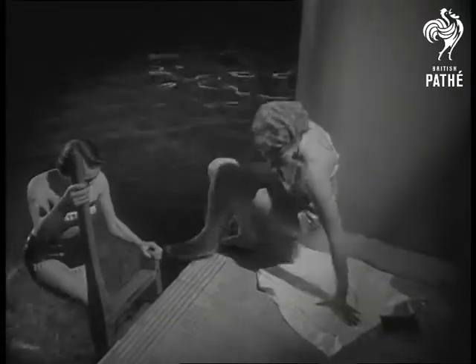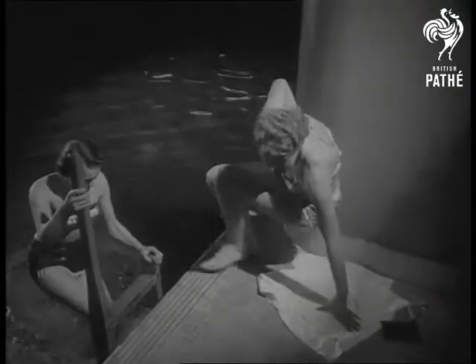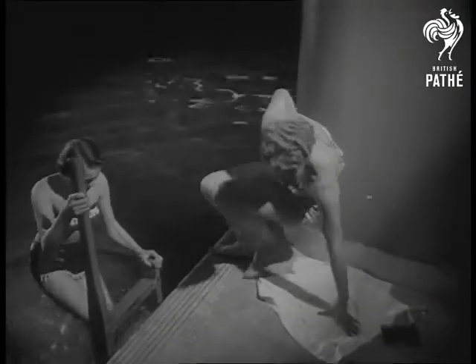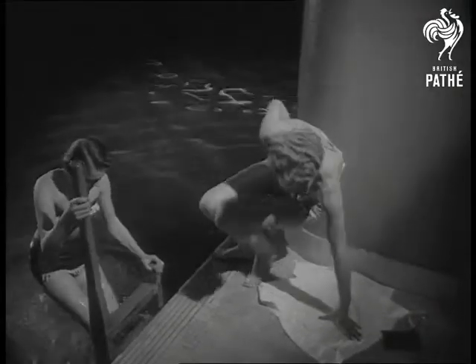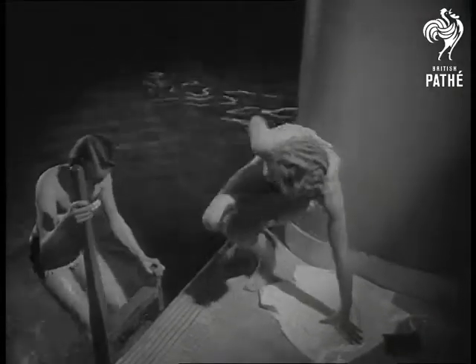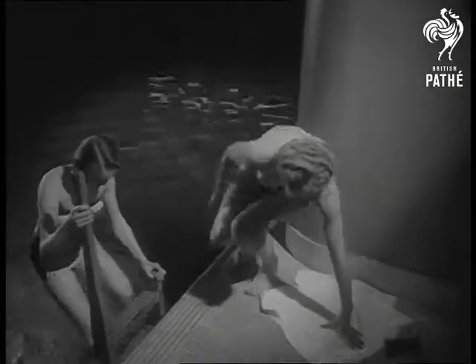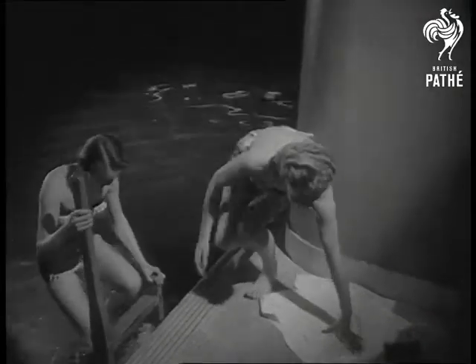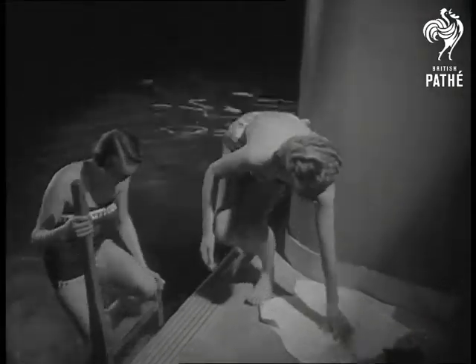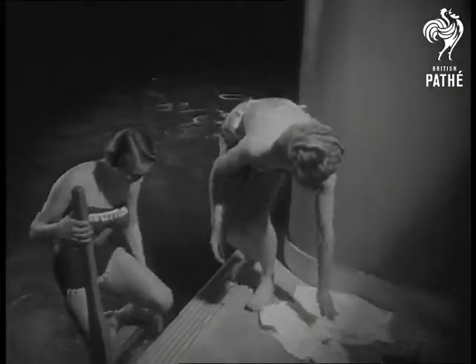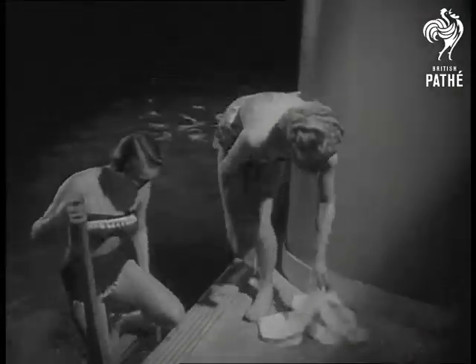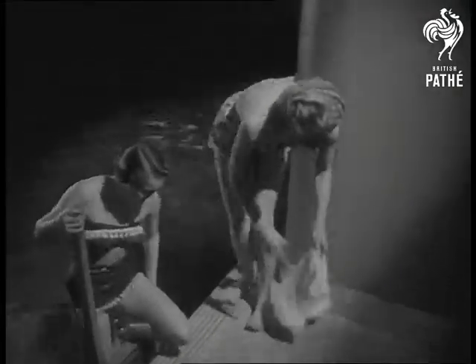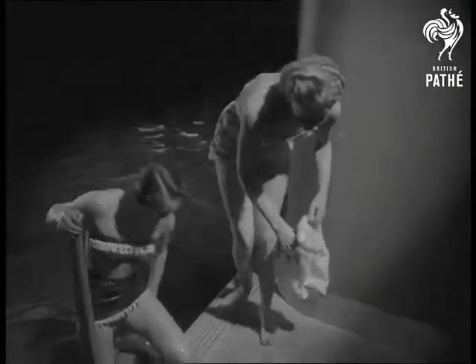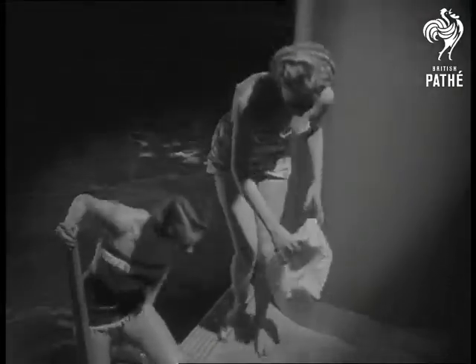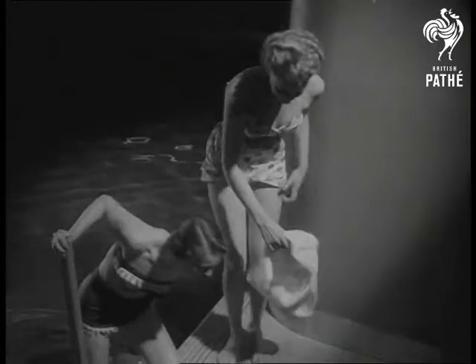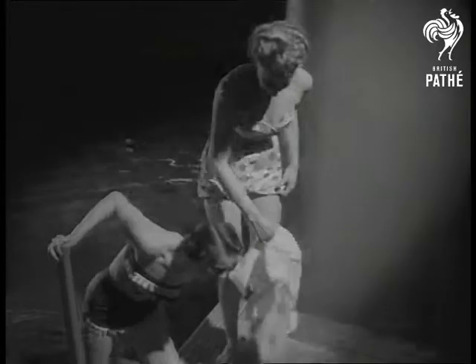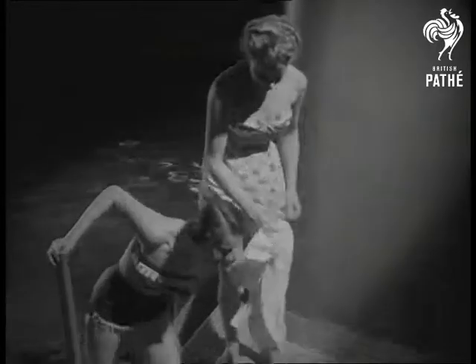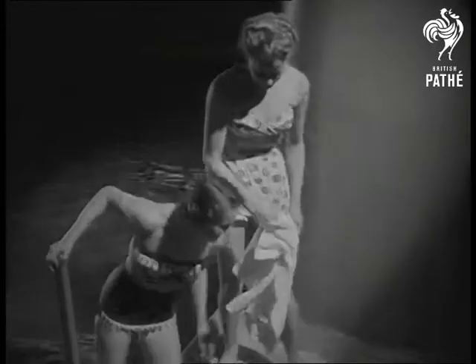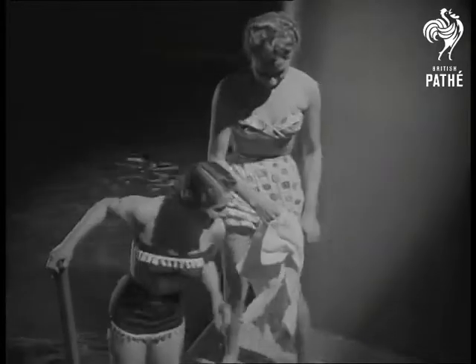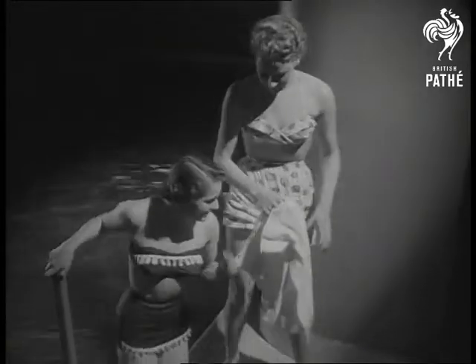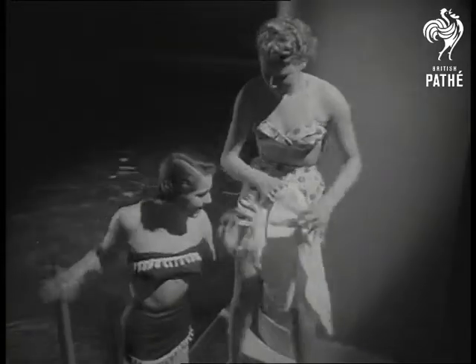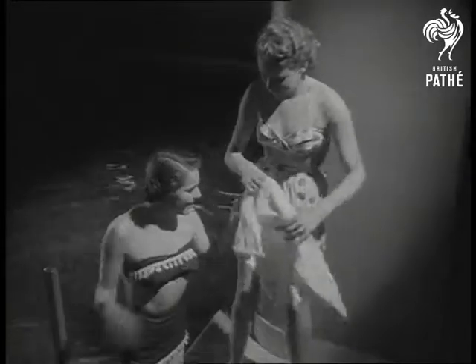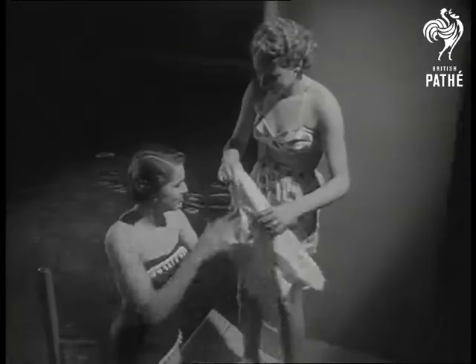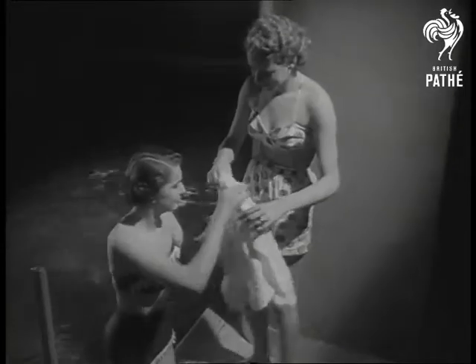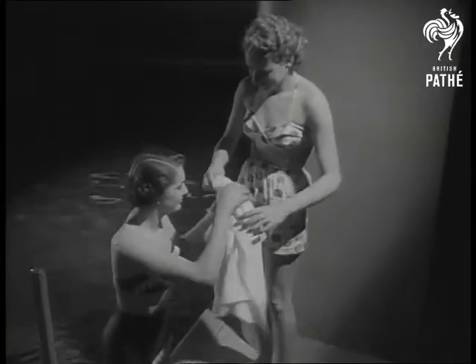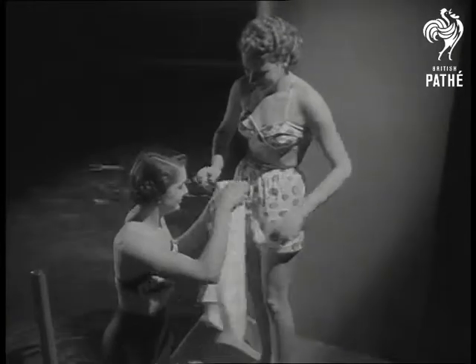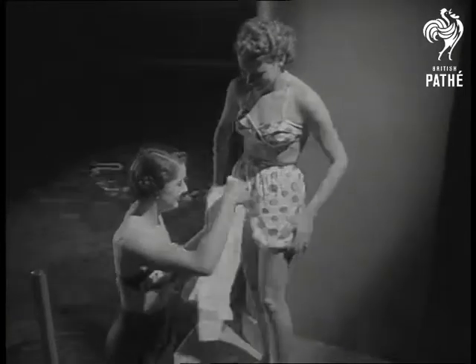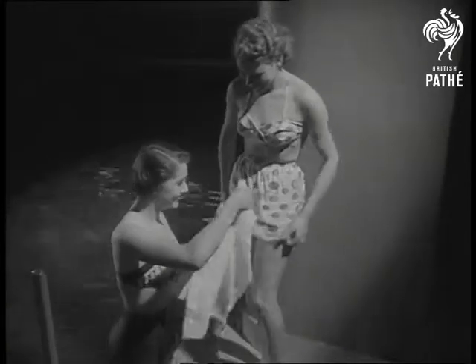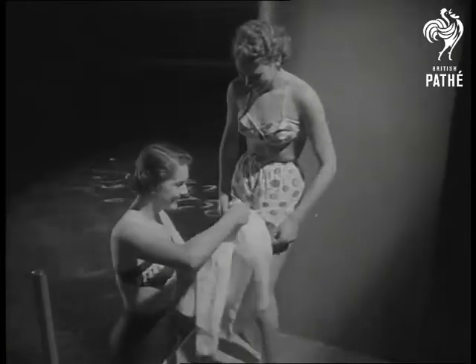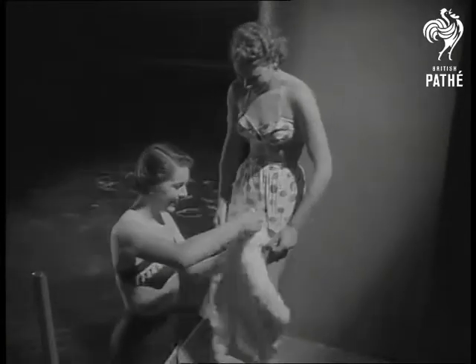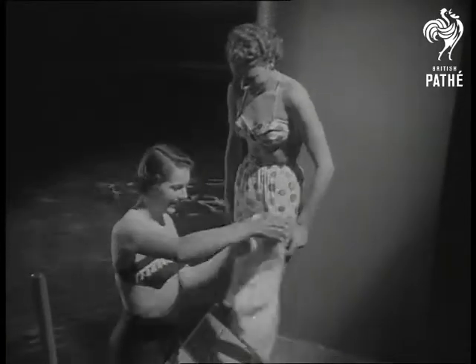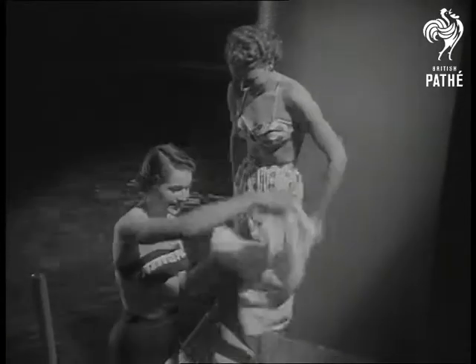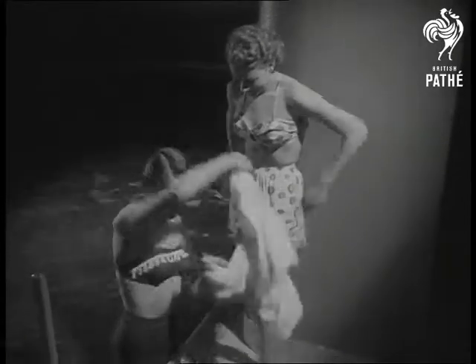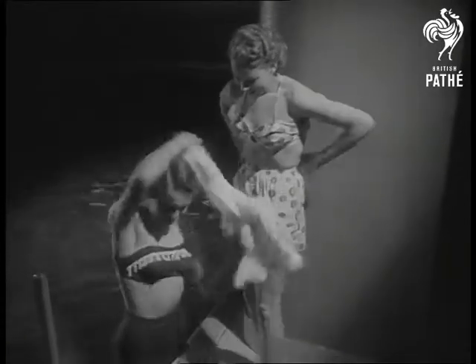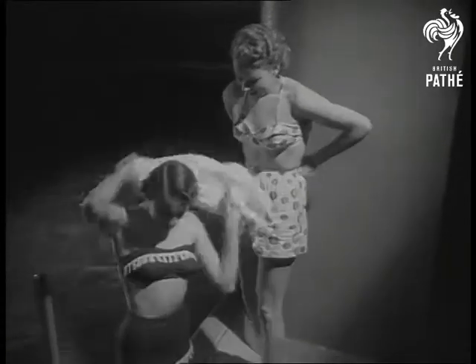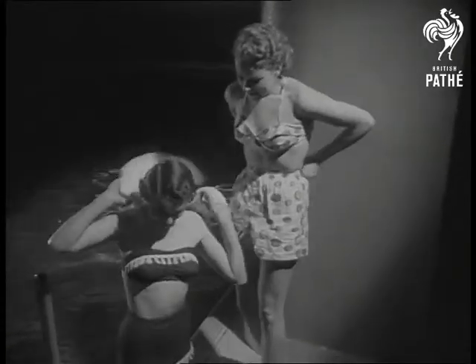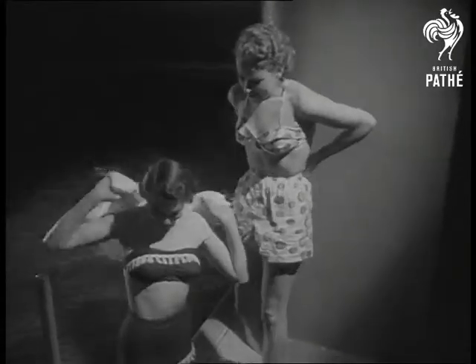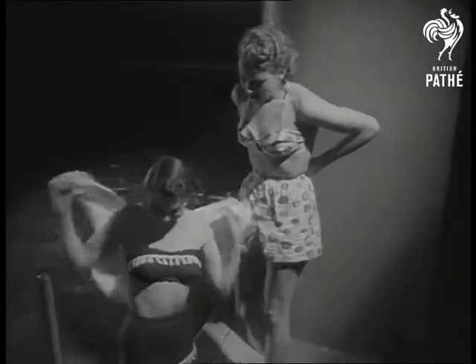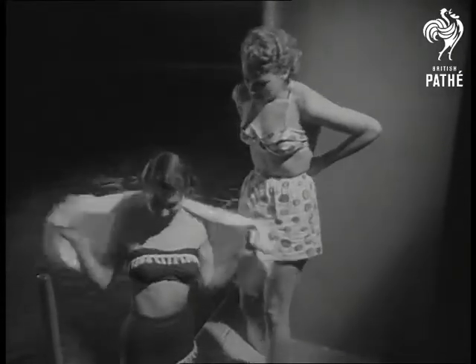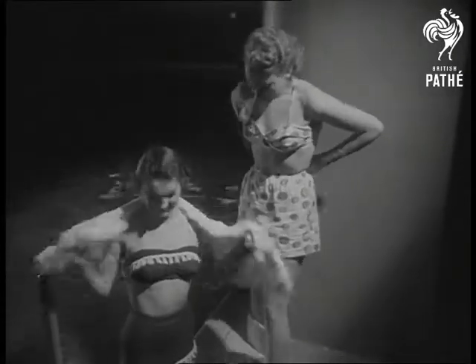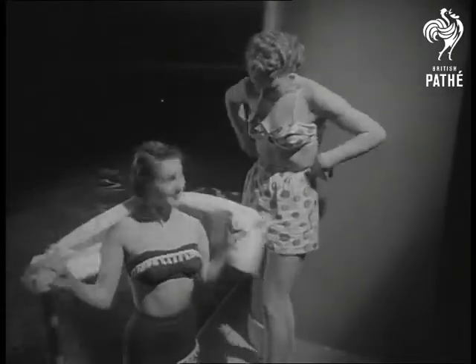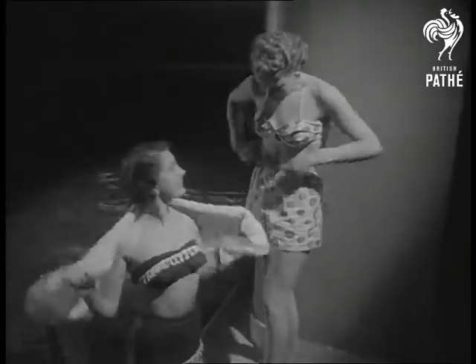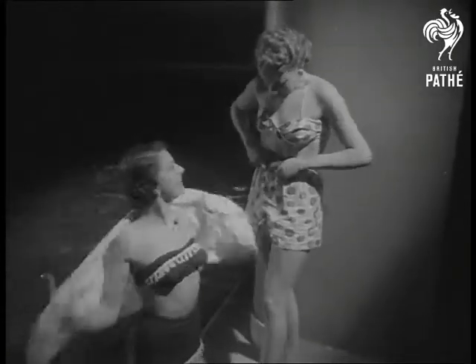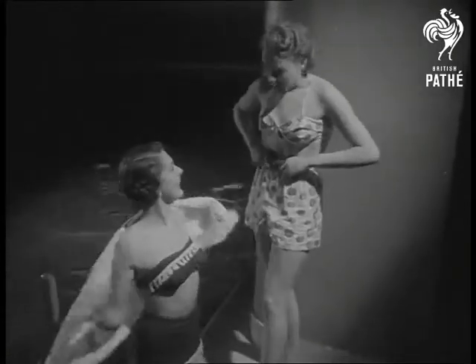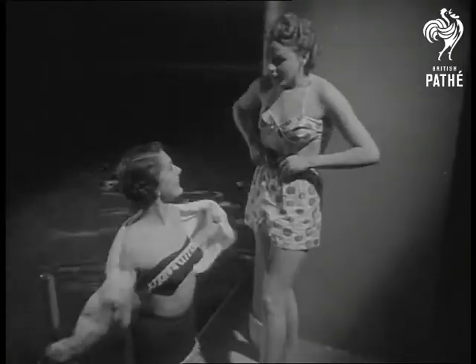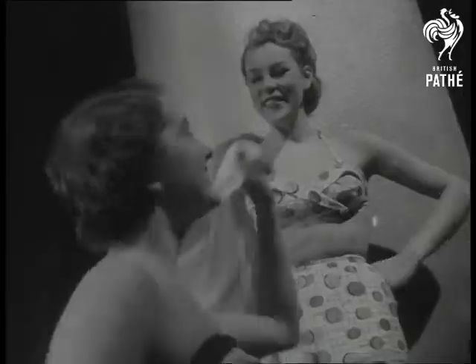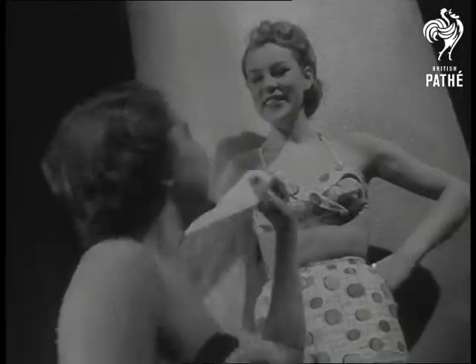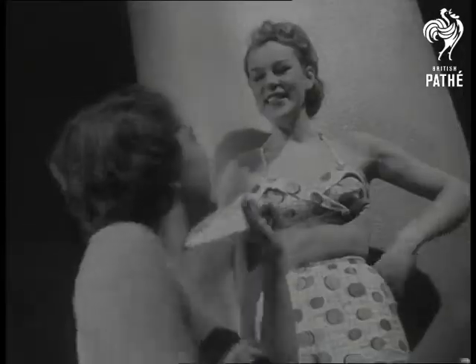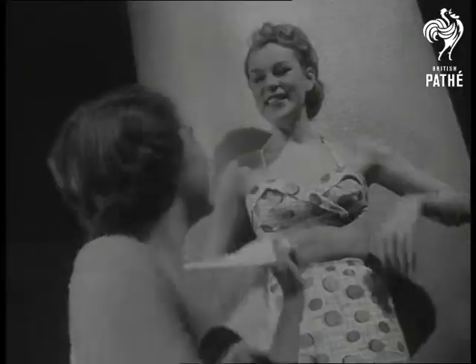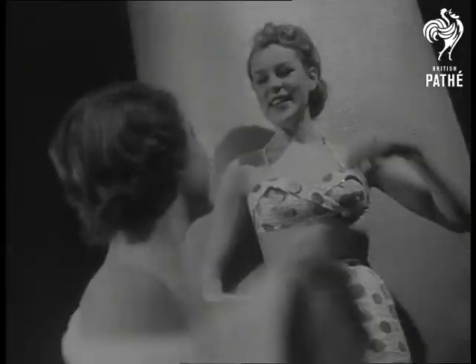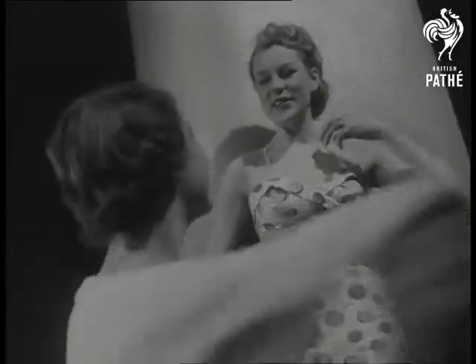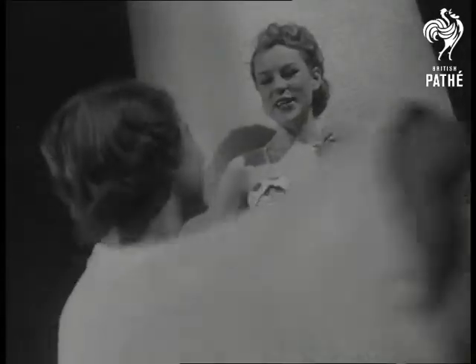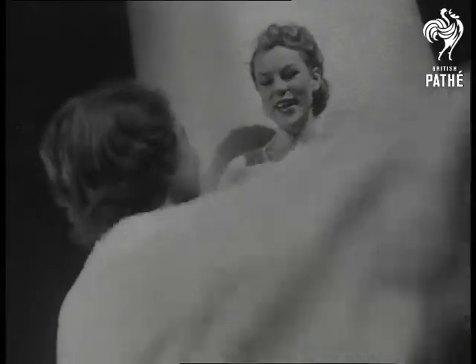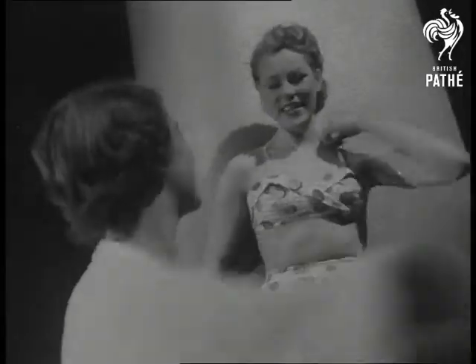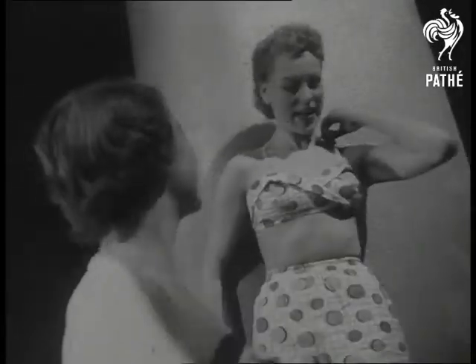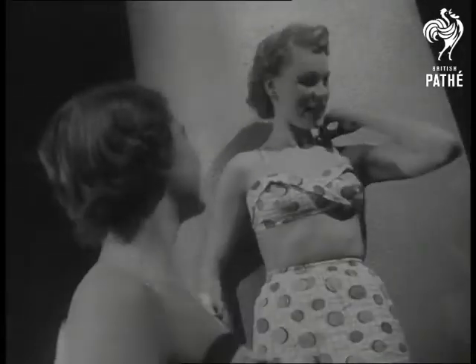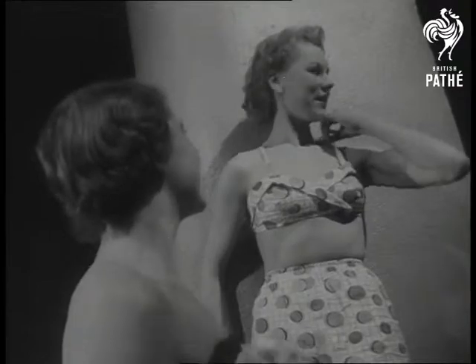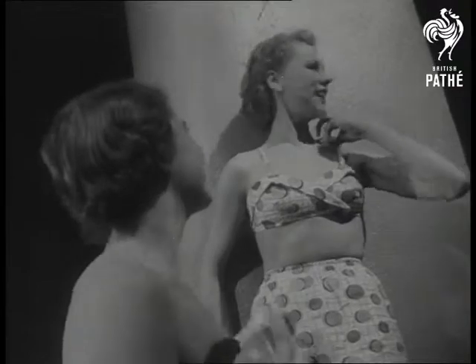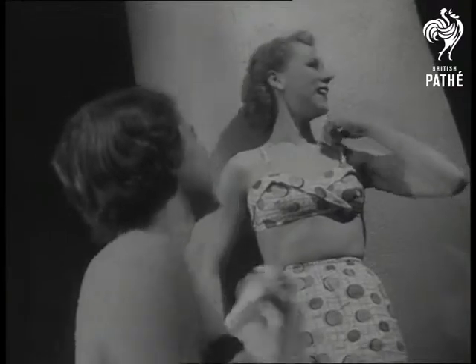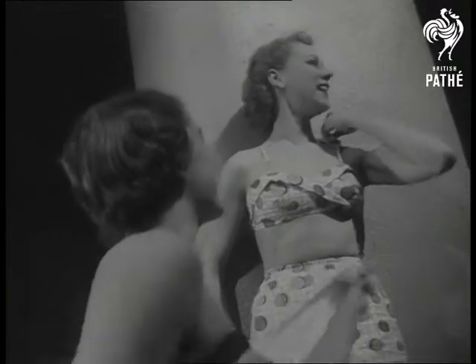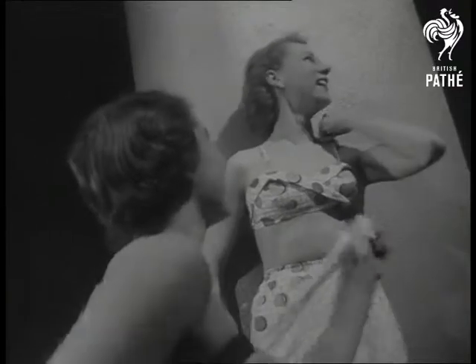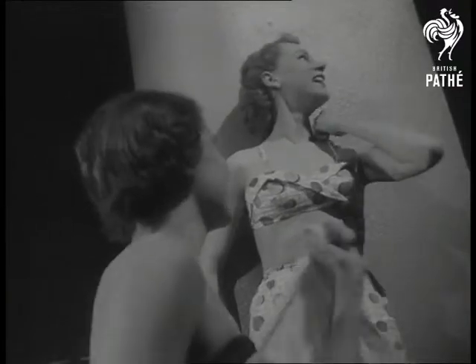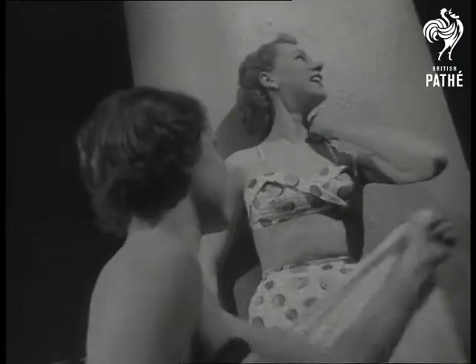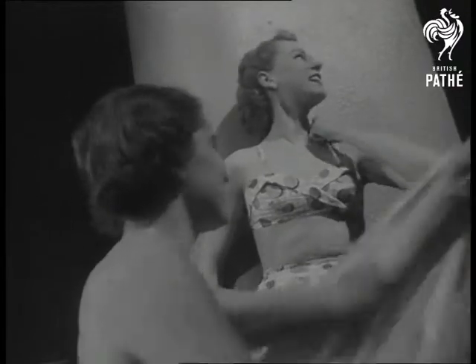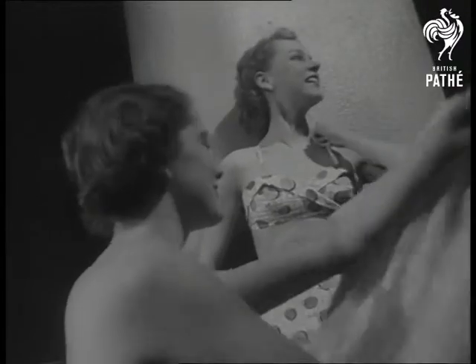The tassel effect again, this time in a two-piece, and we're back with Patty in a play suit of printed cotton. Like it, it should help to brighten many a beach.